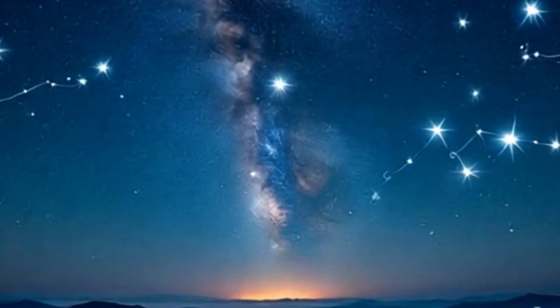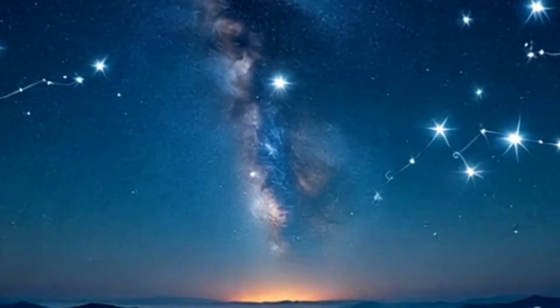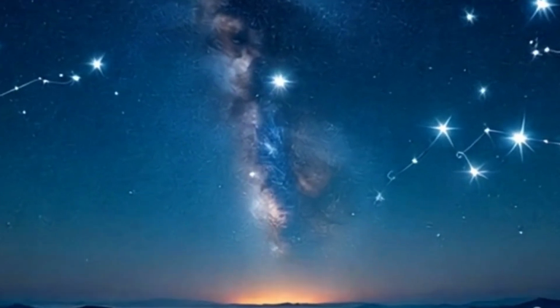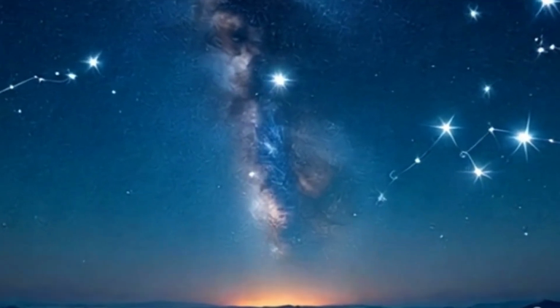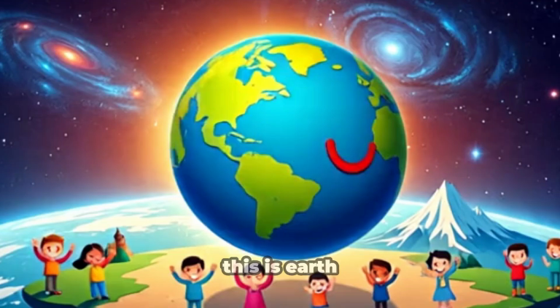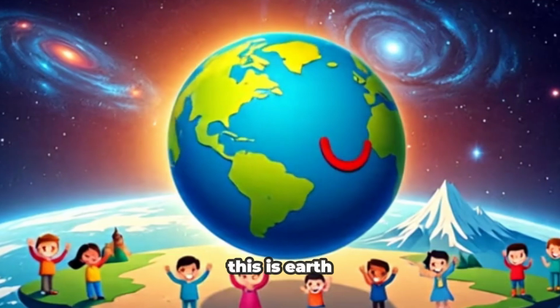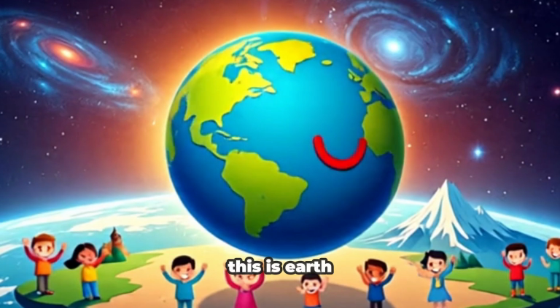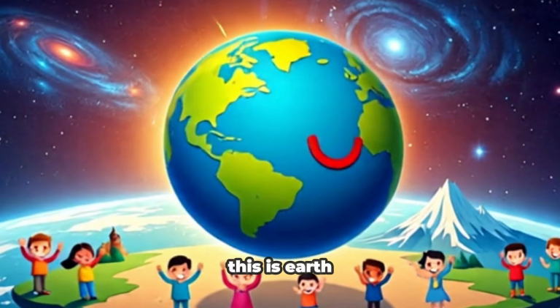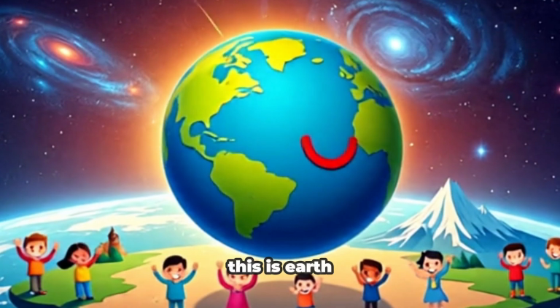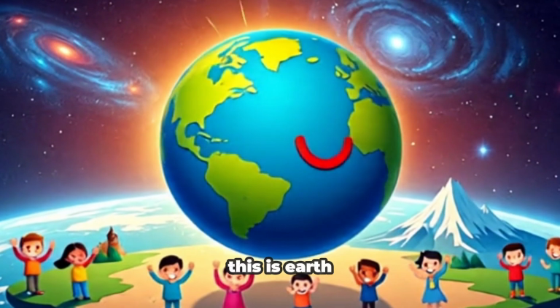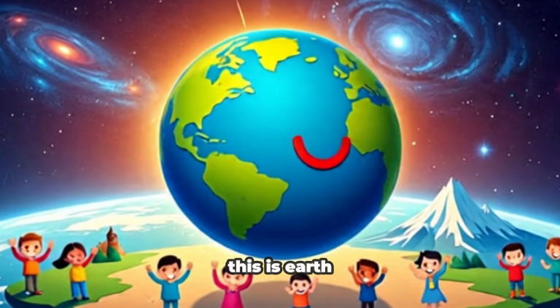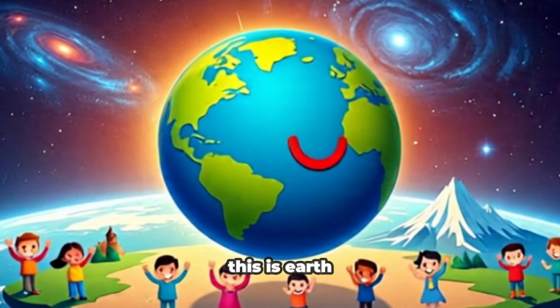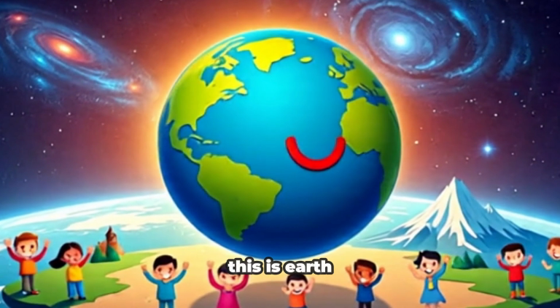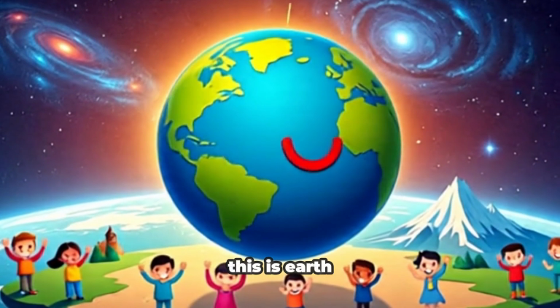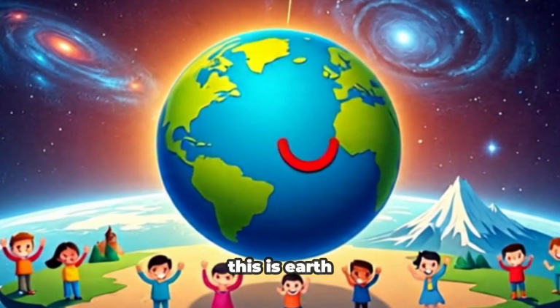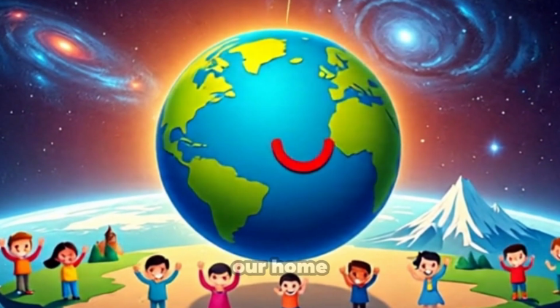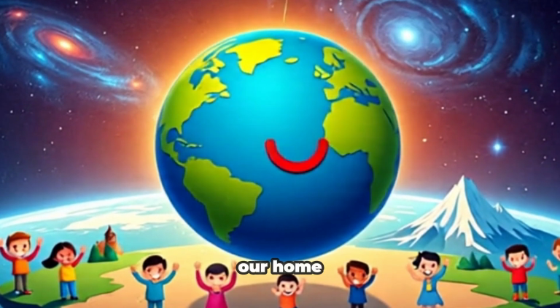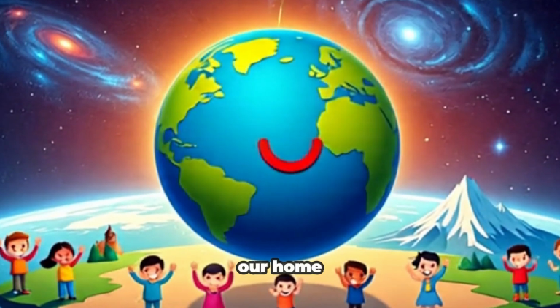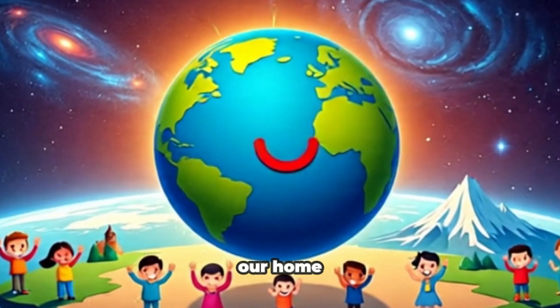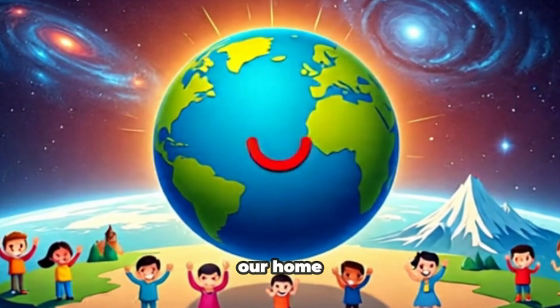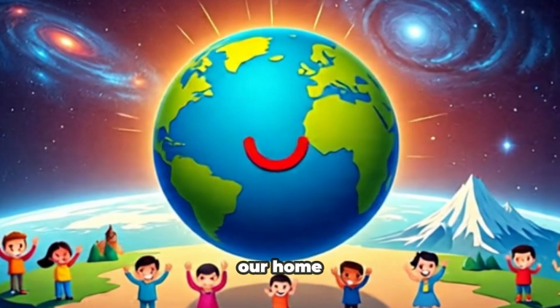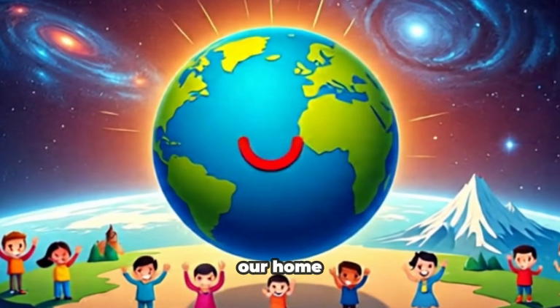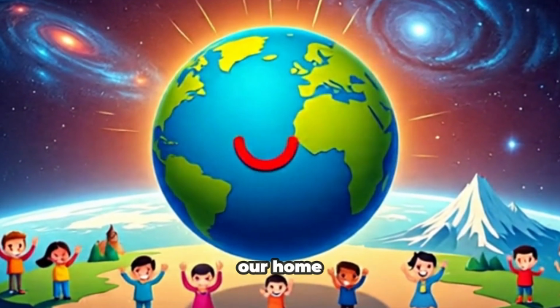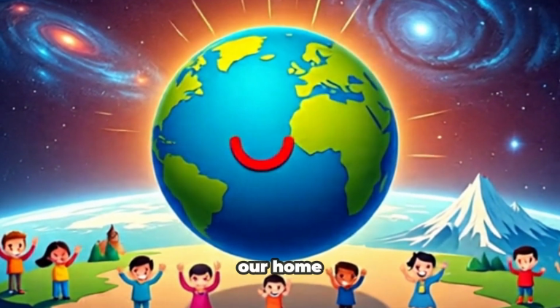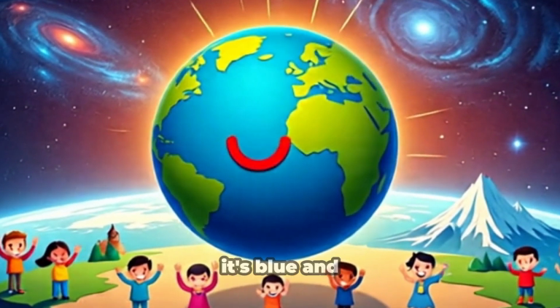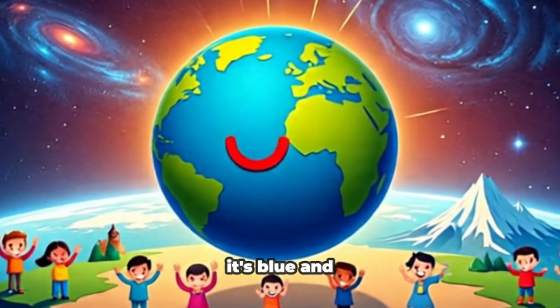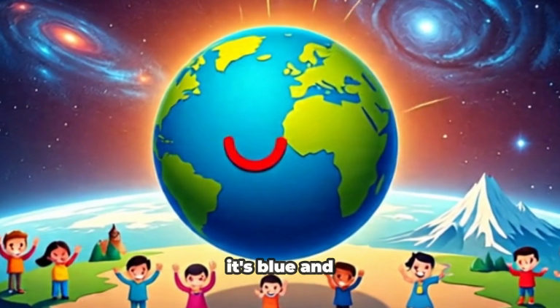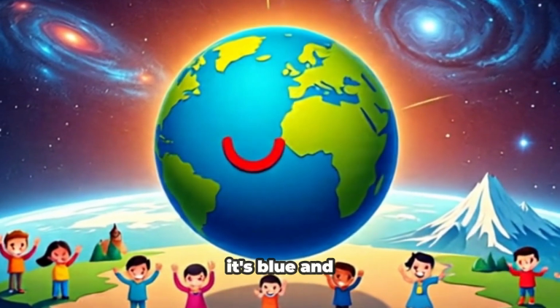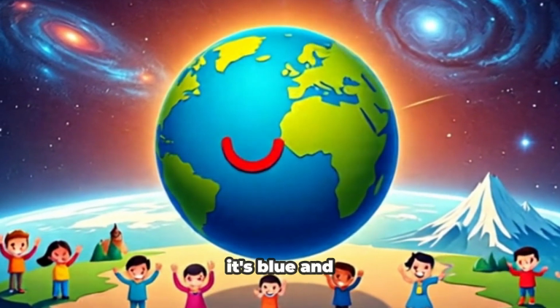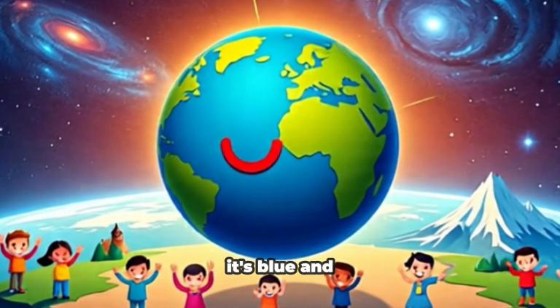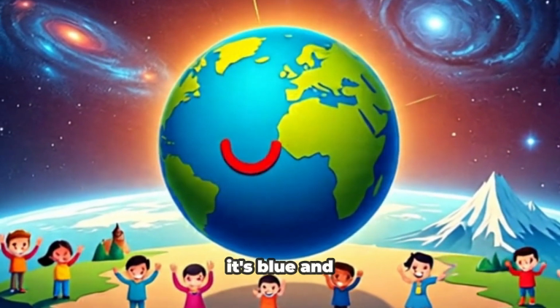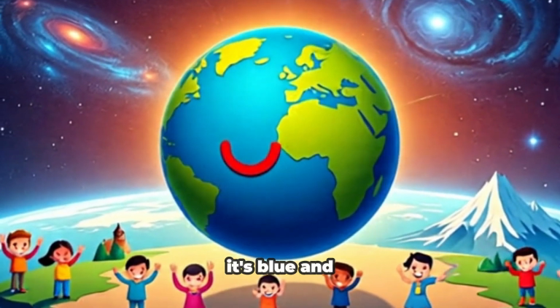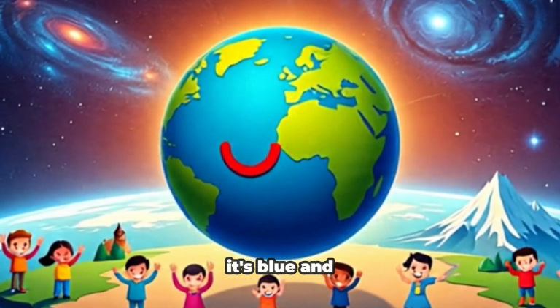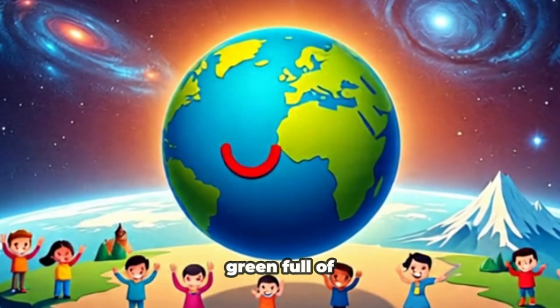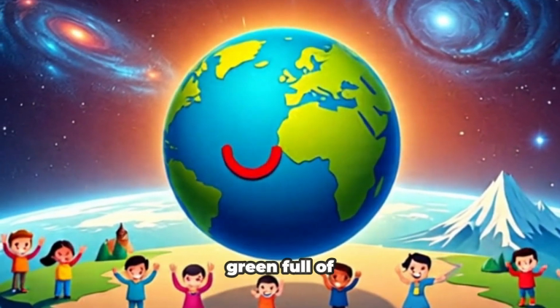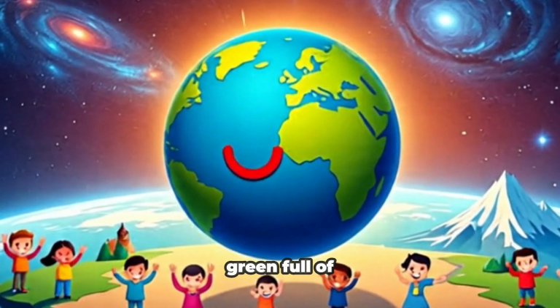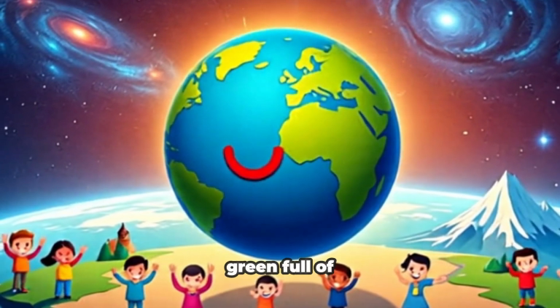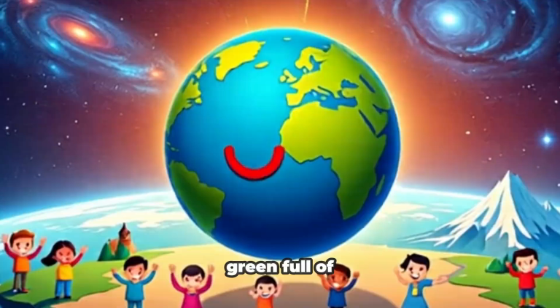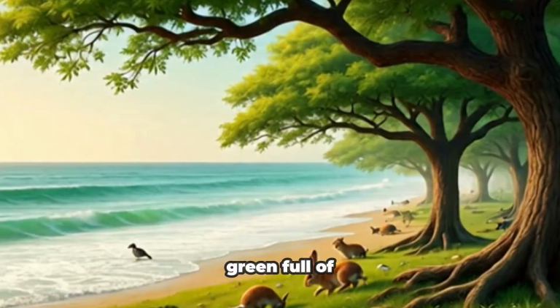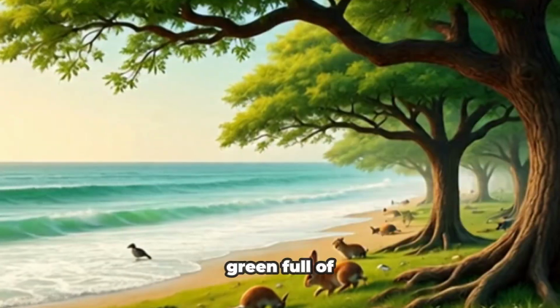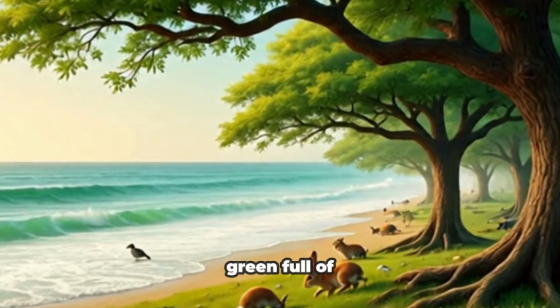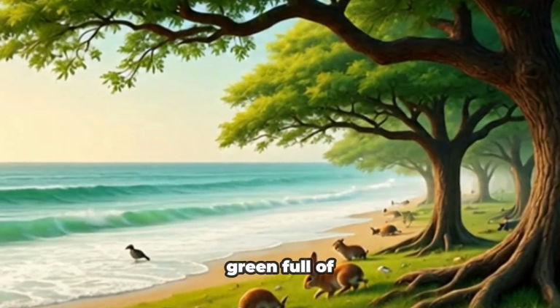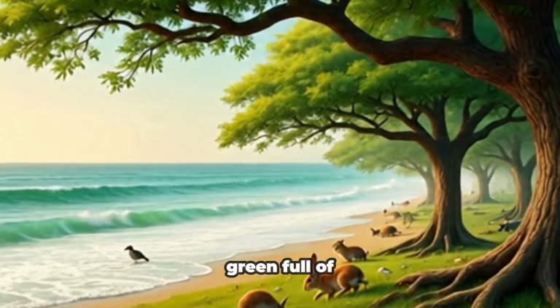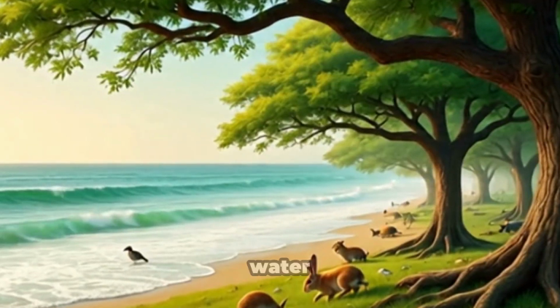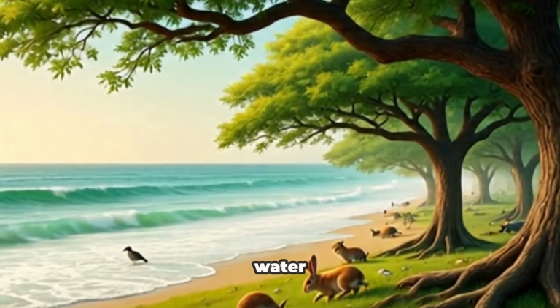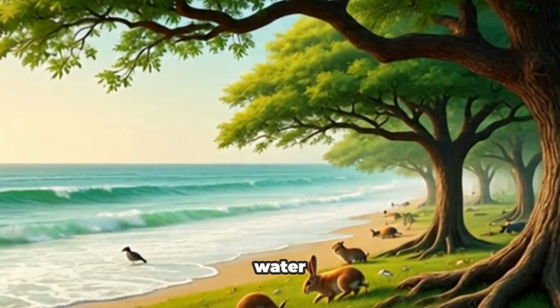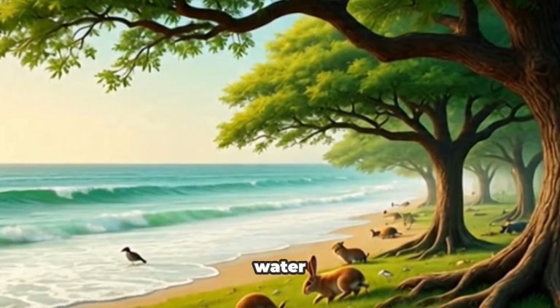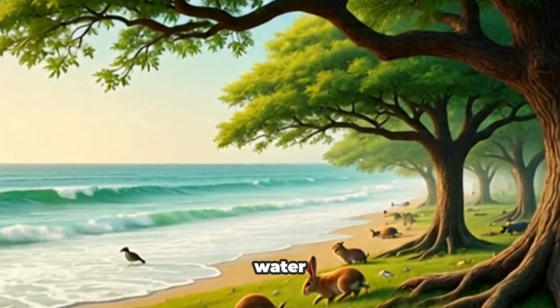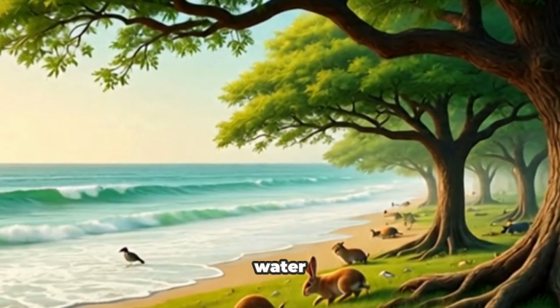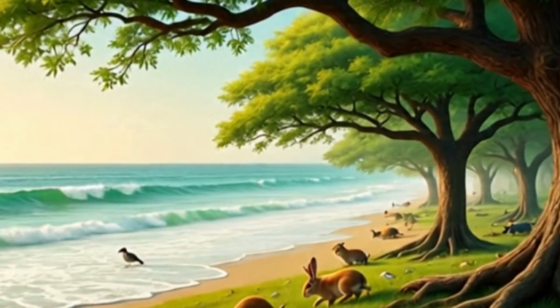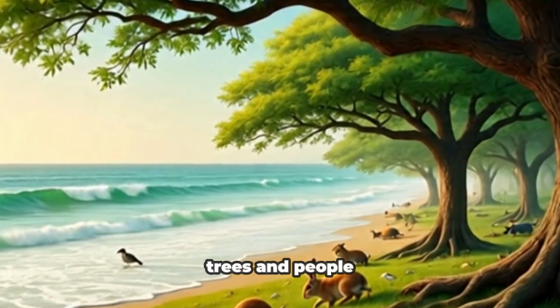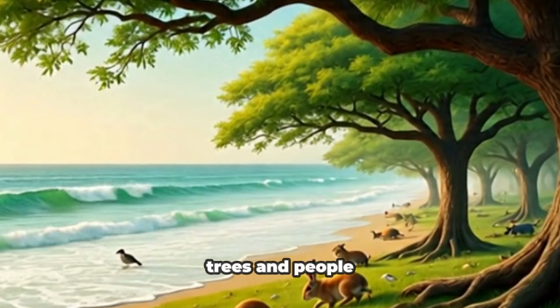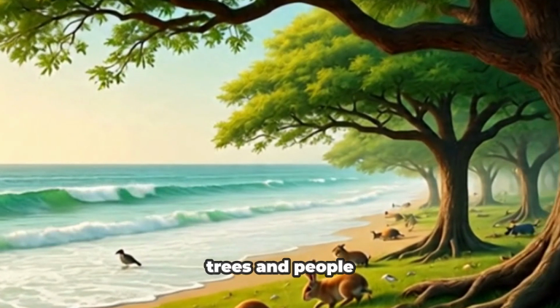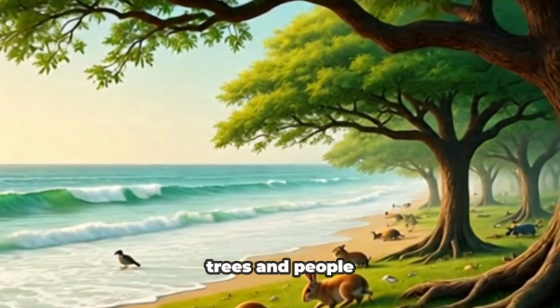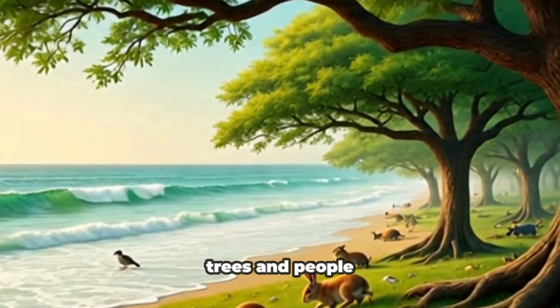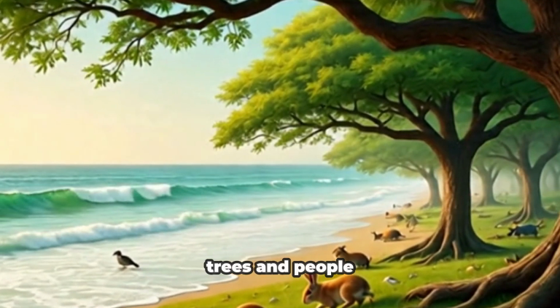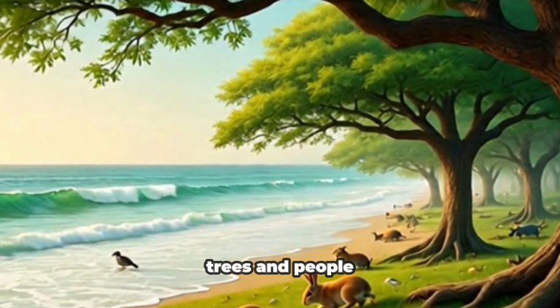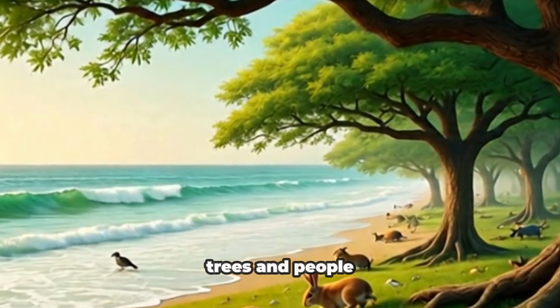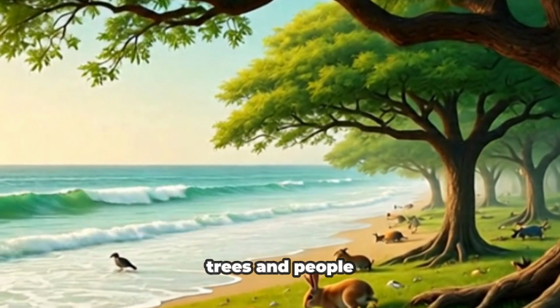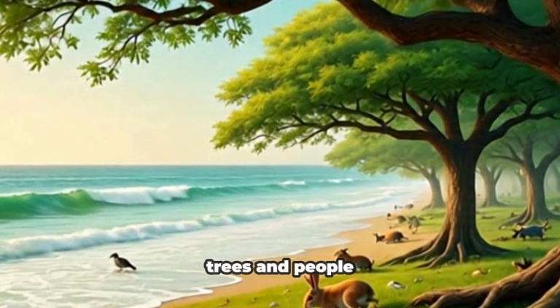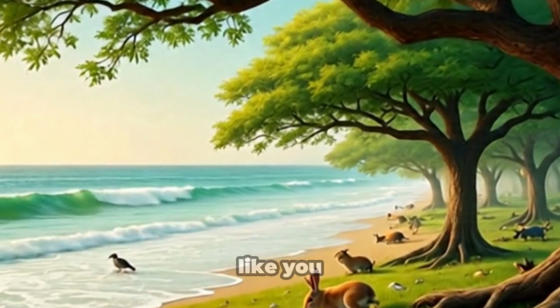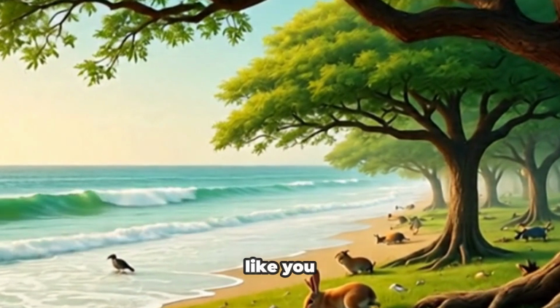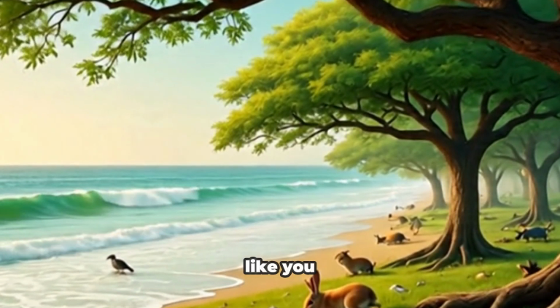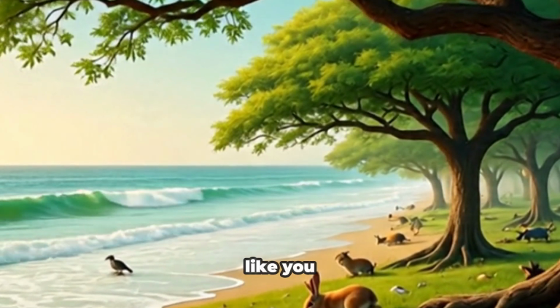This is Earth, our home. It's blue and green, full of water, trees, and people like you.